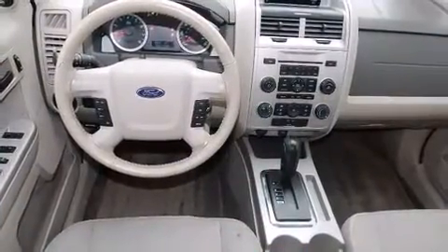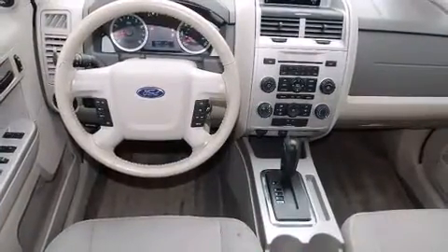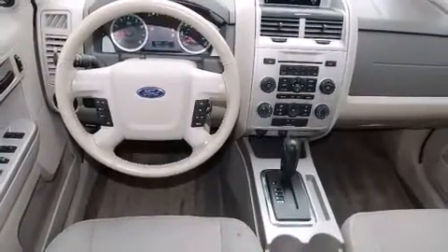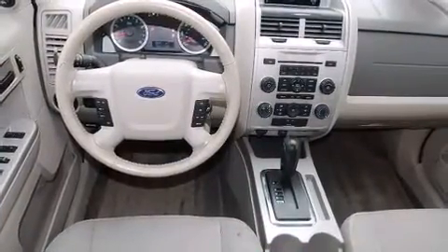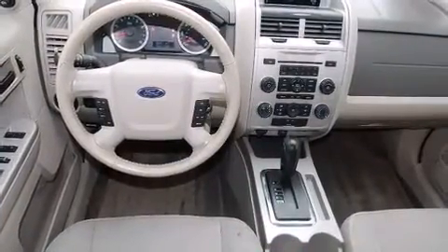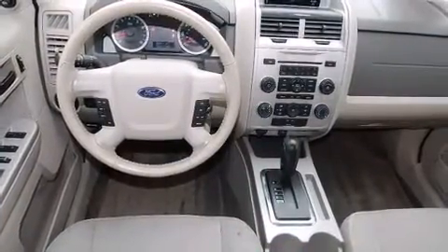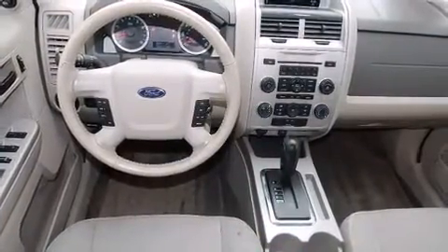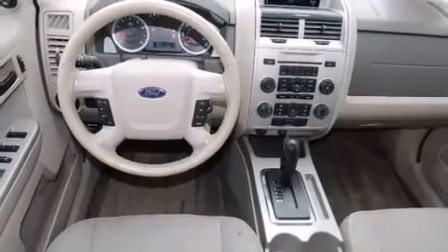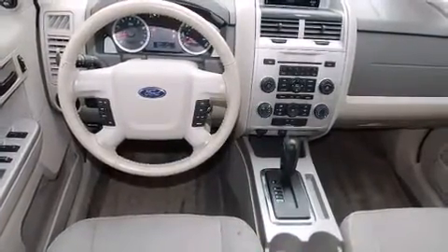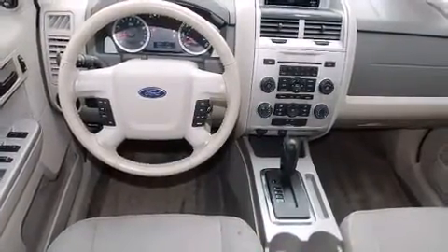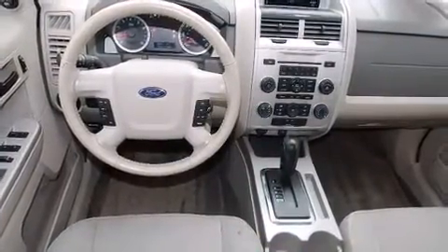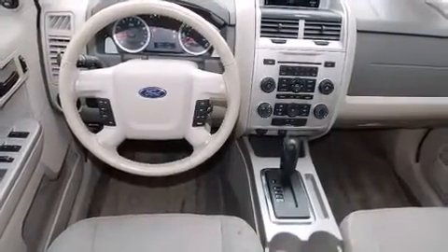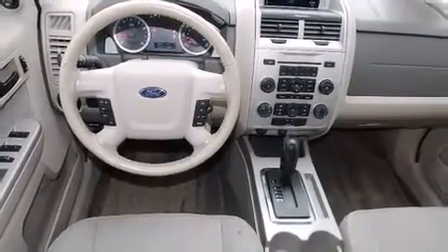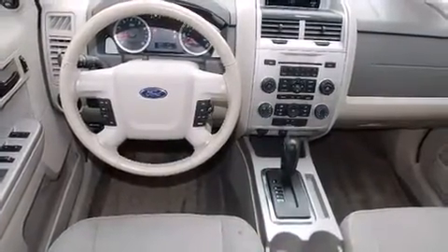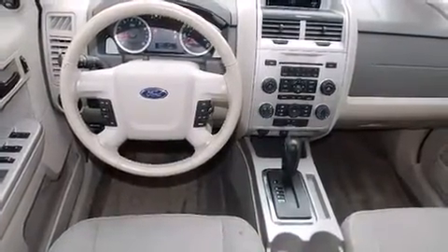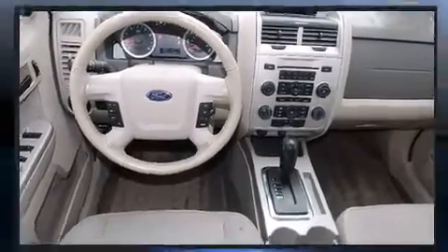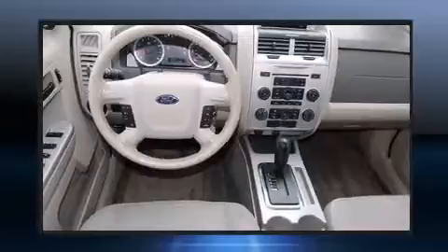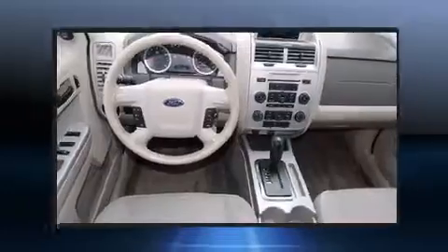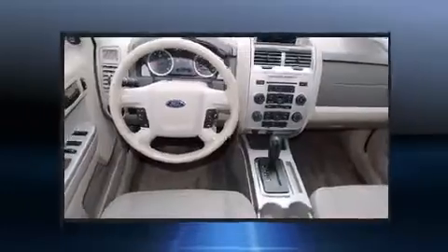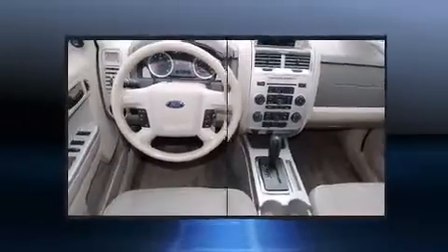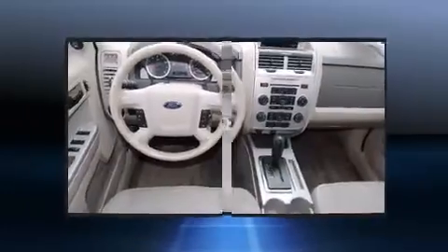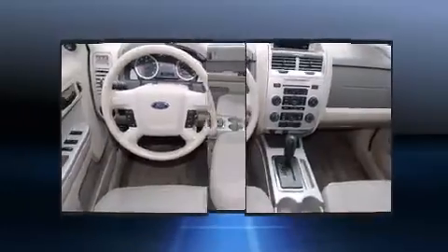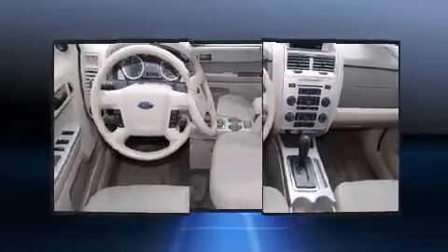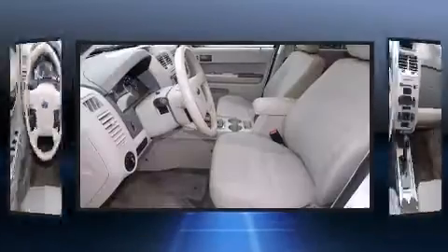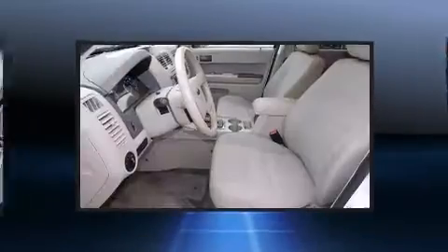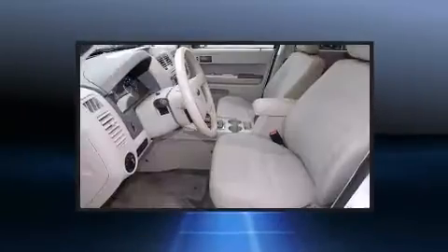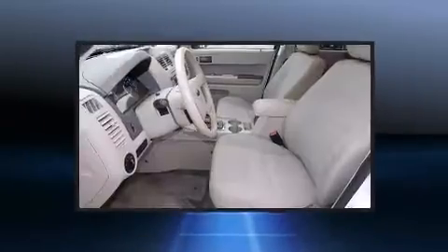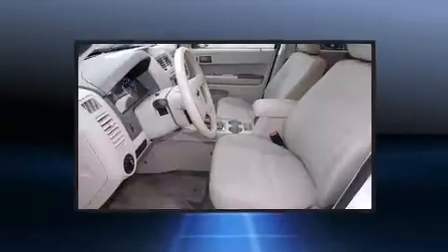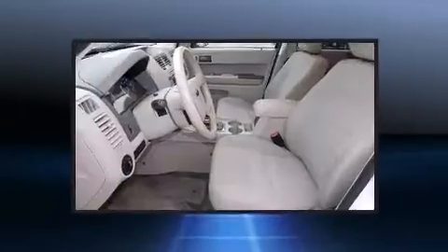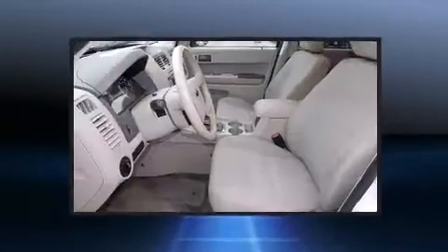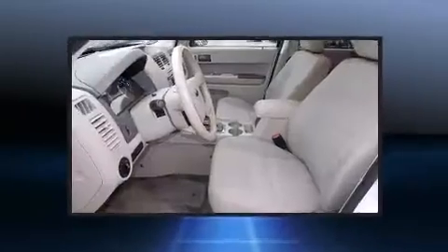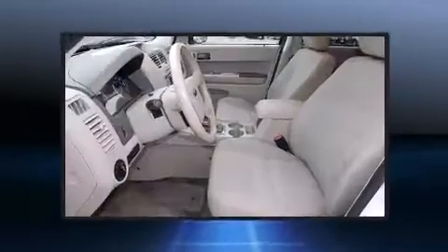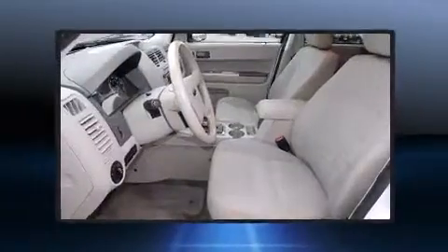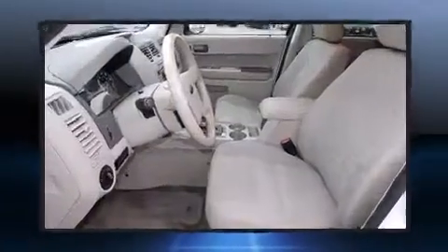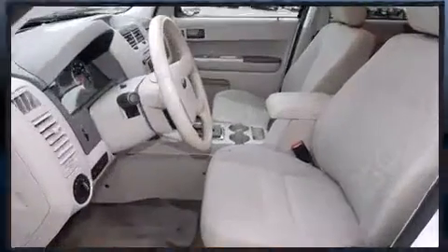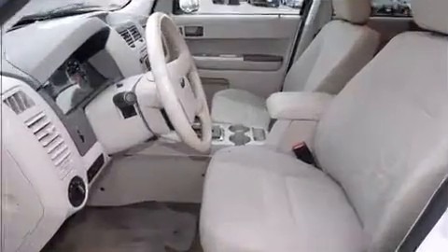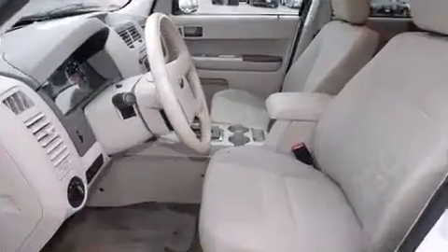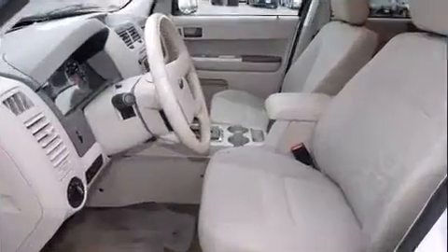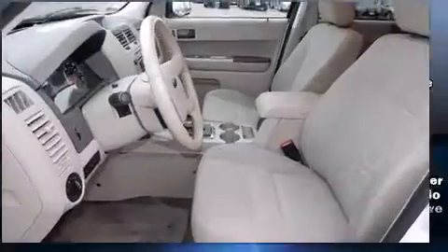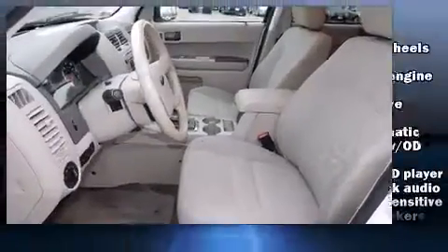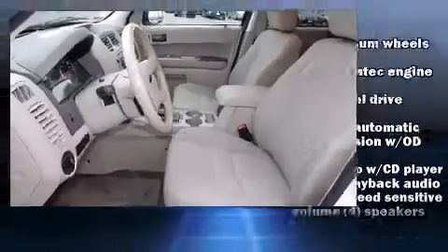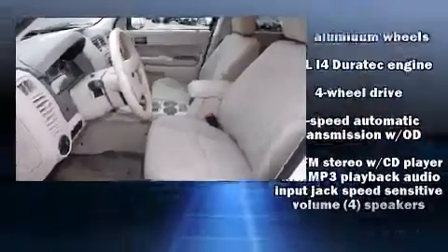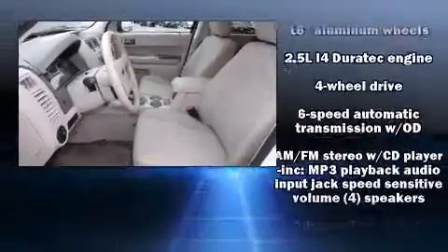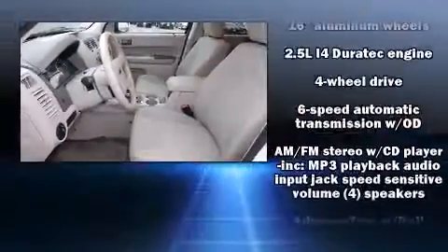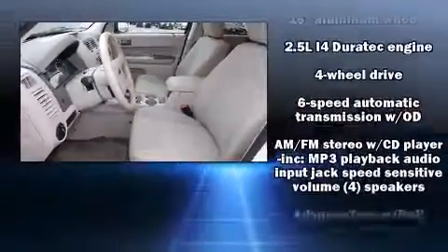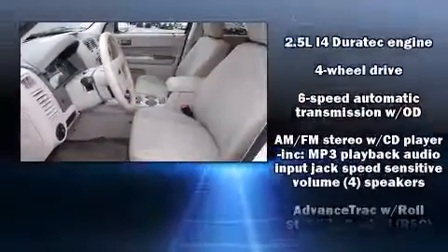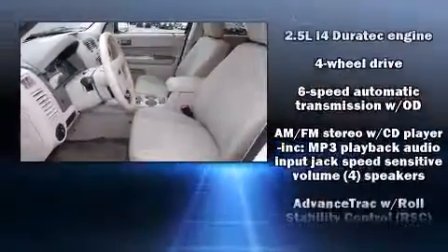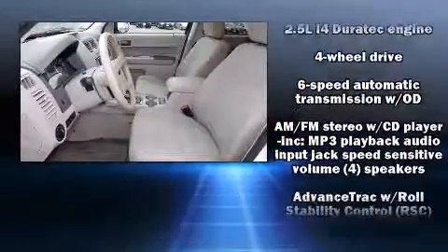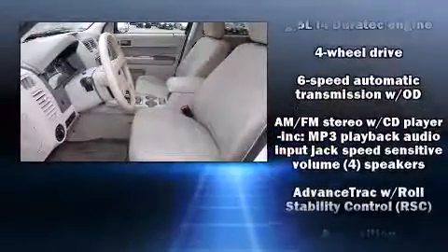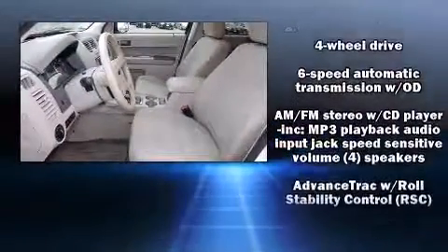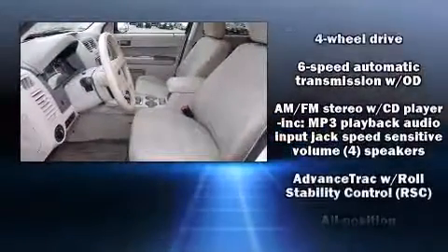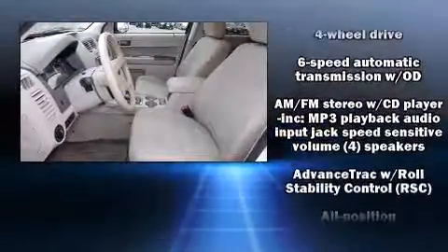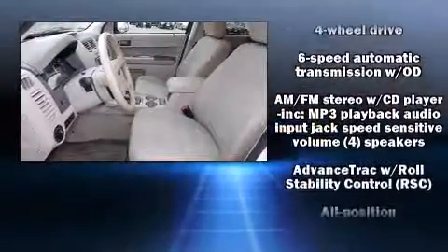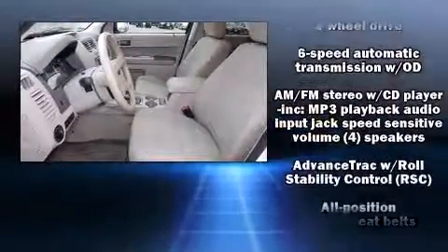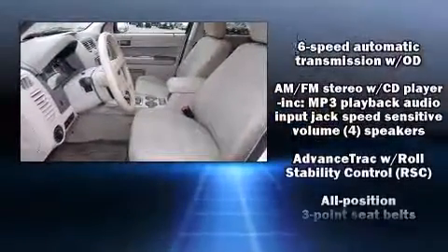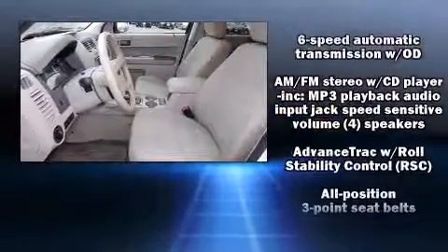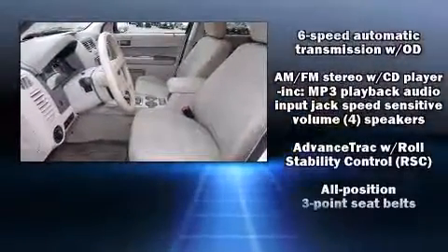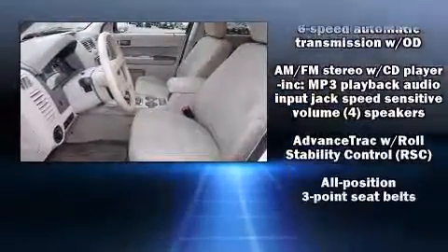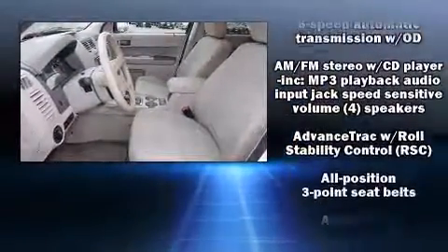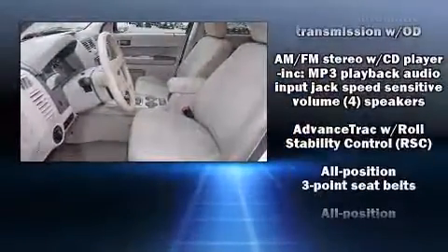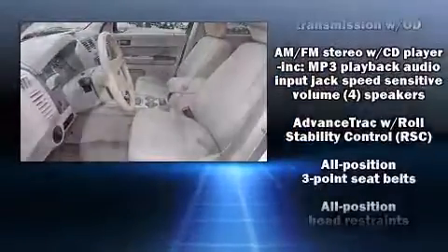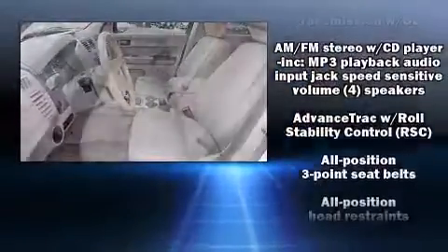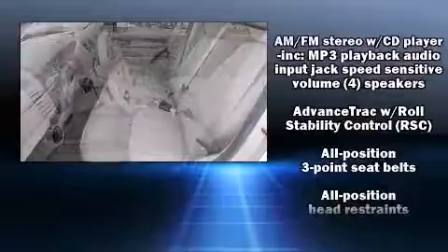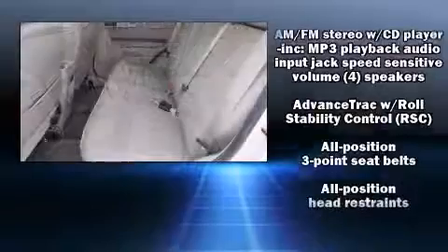Top features include front fog lights, an automatic dimming rear-view mirror, rear wipers, and air conditioning.